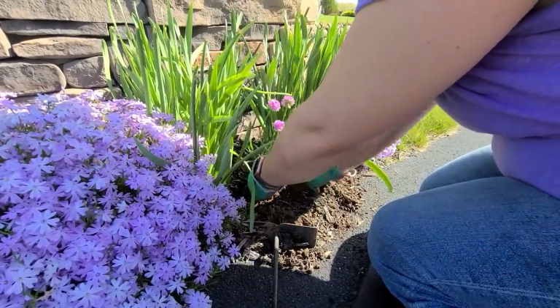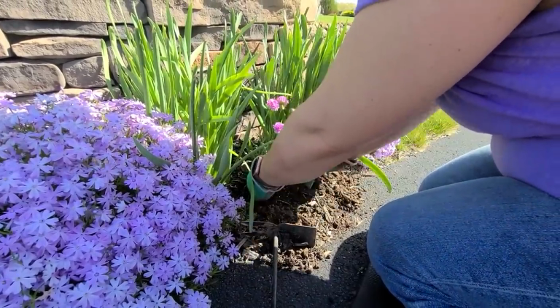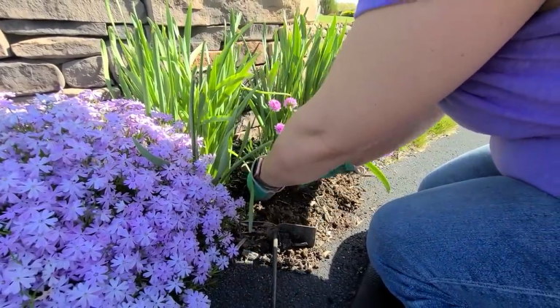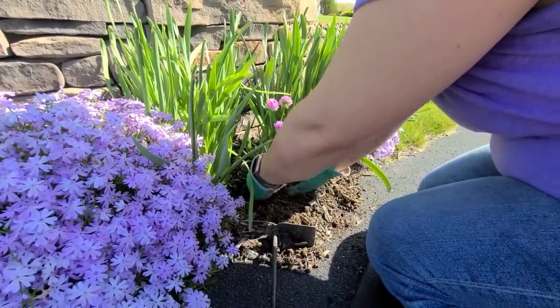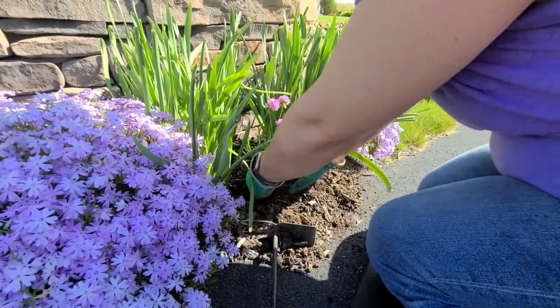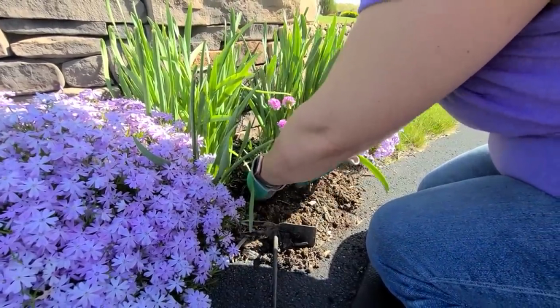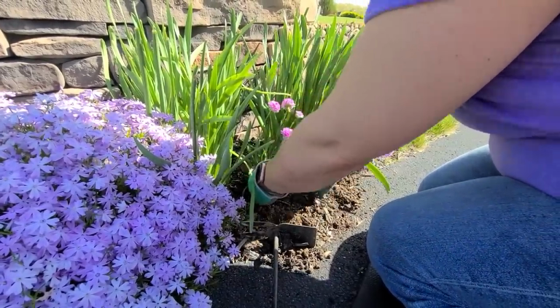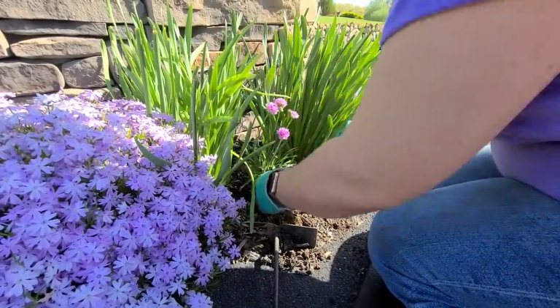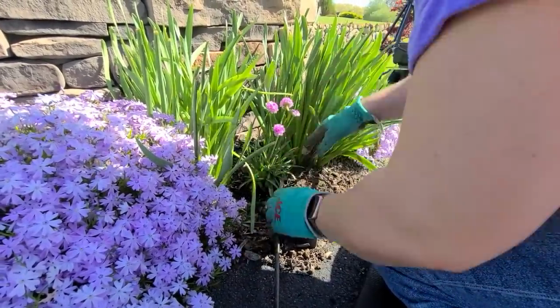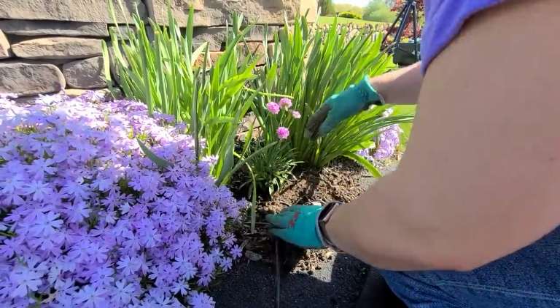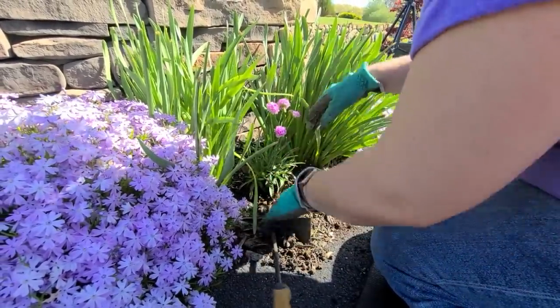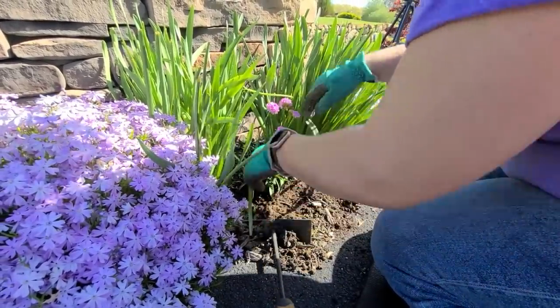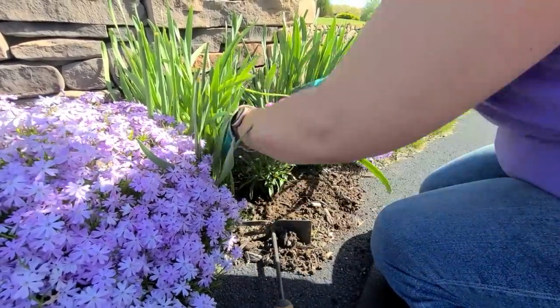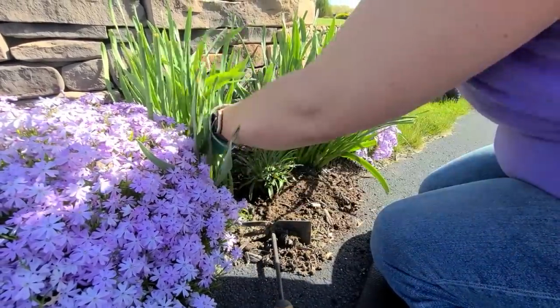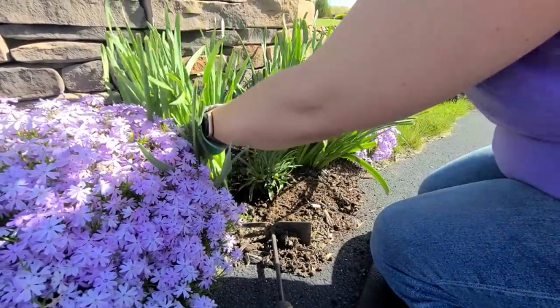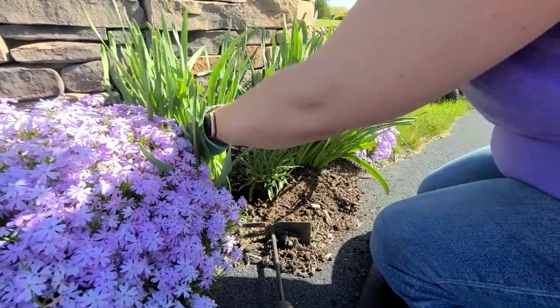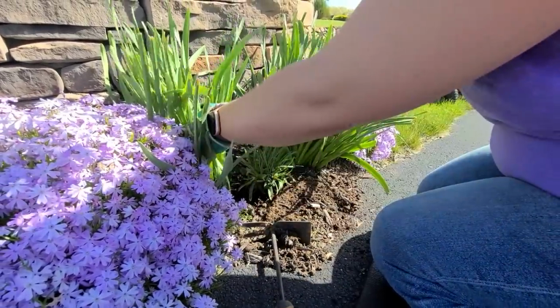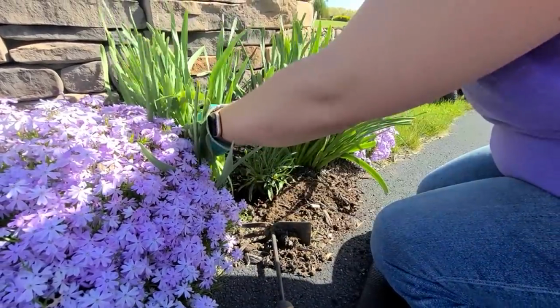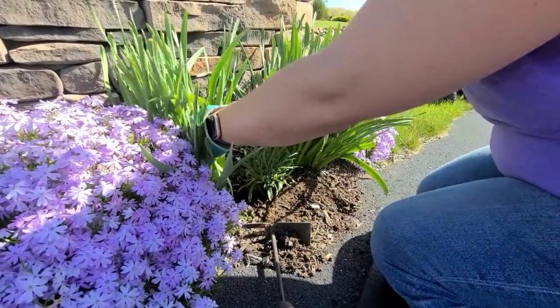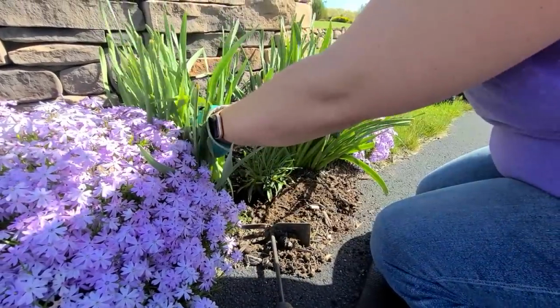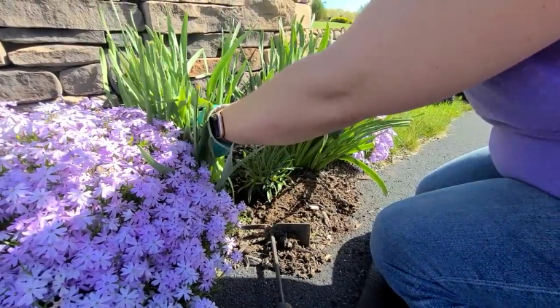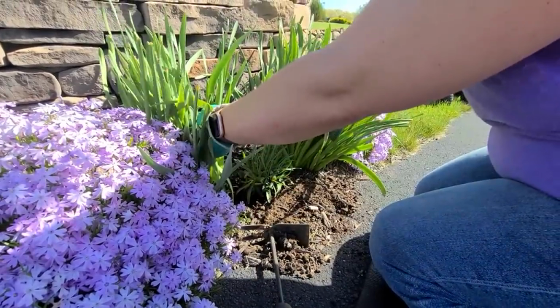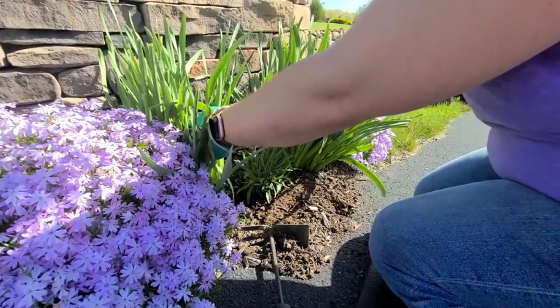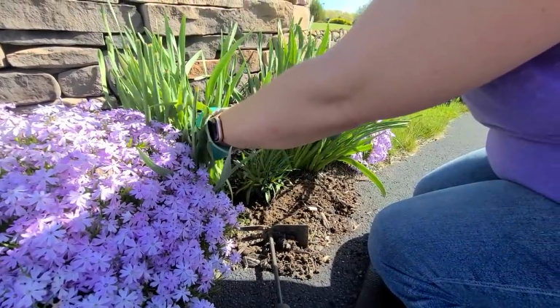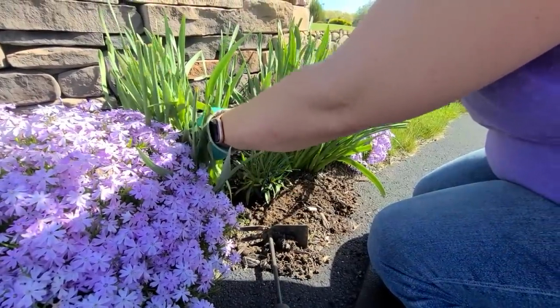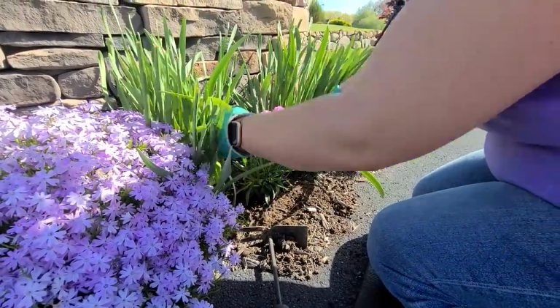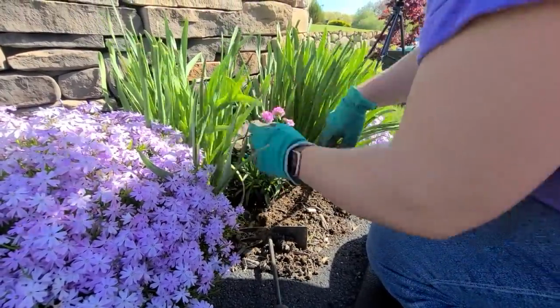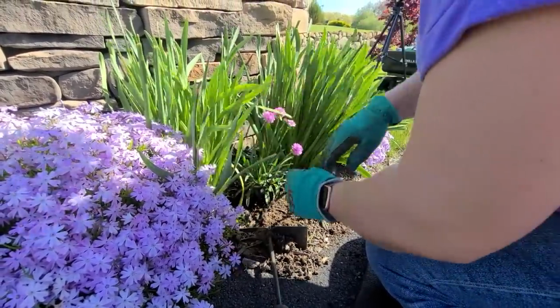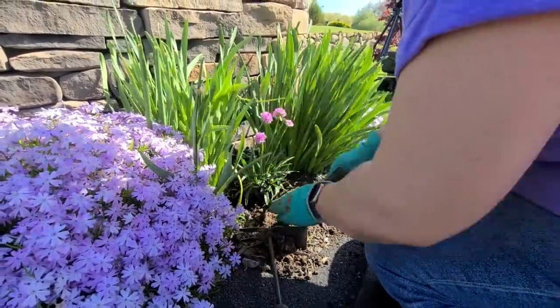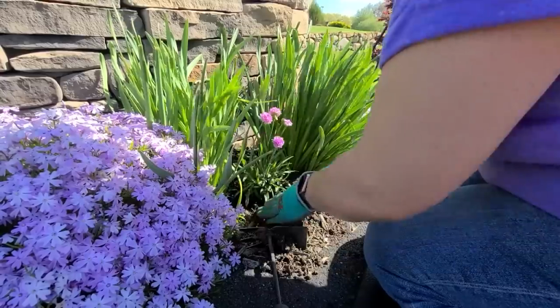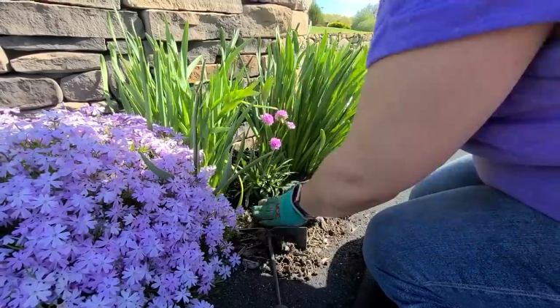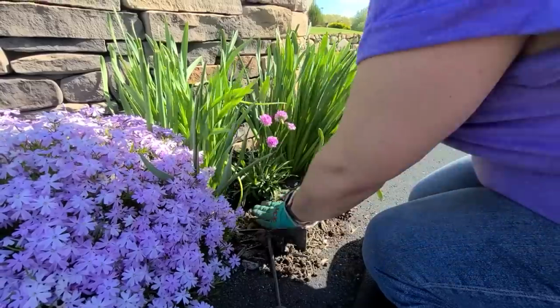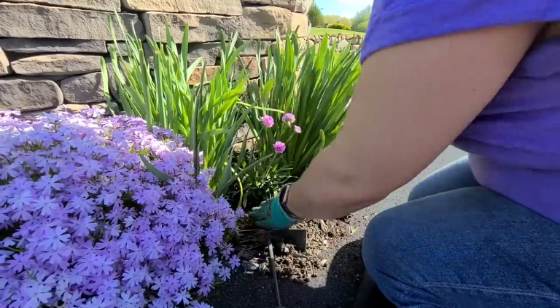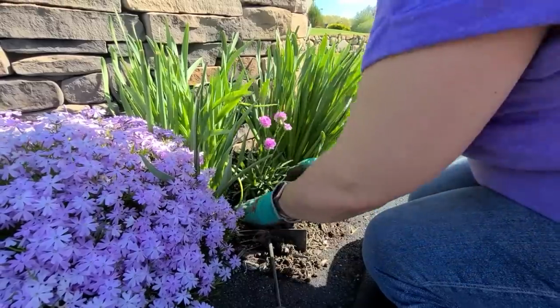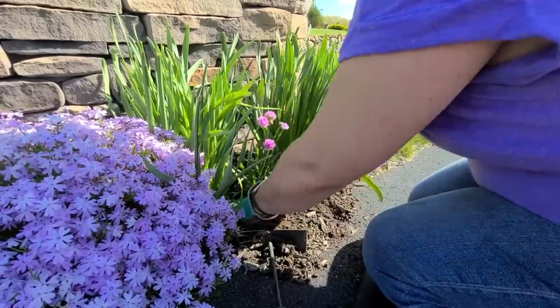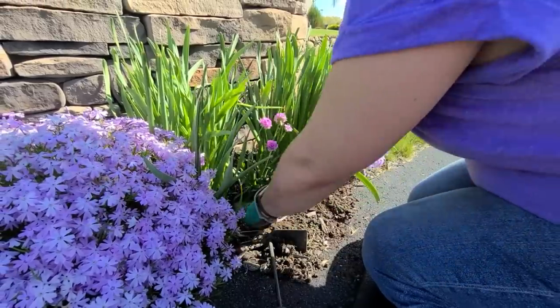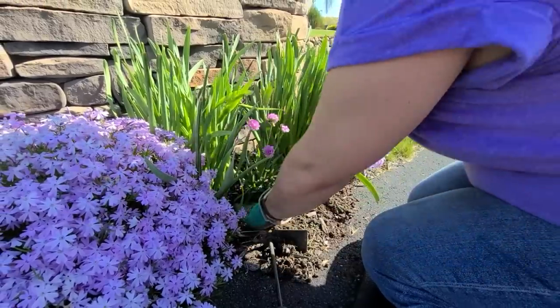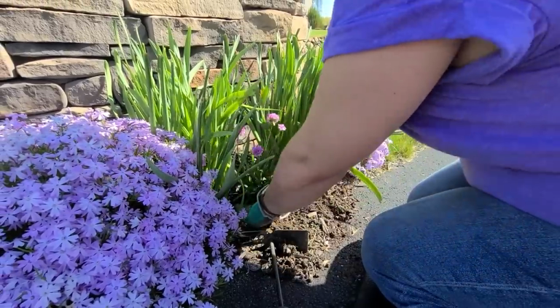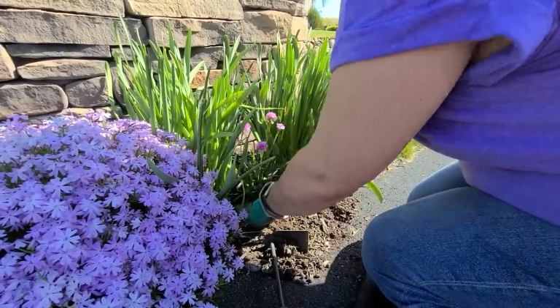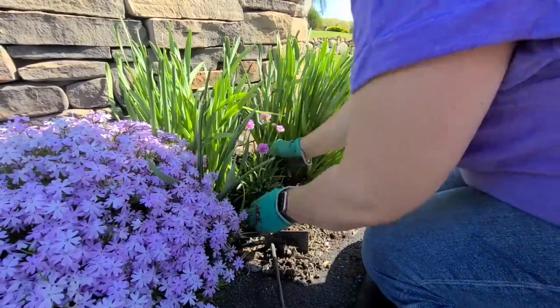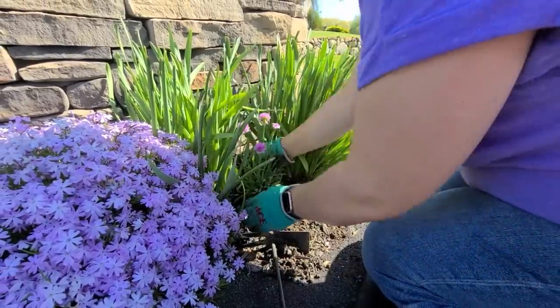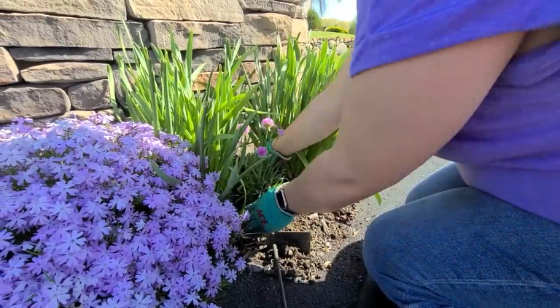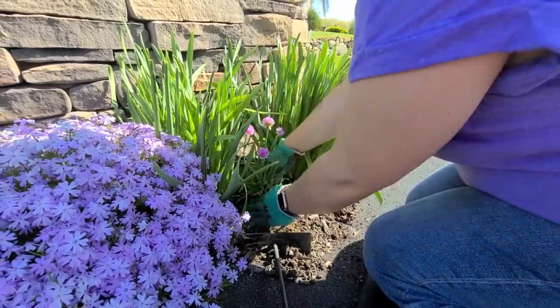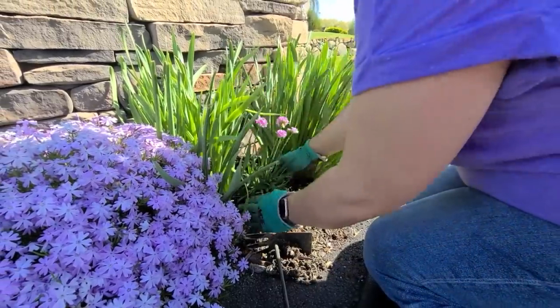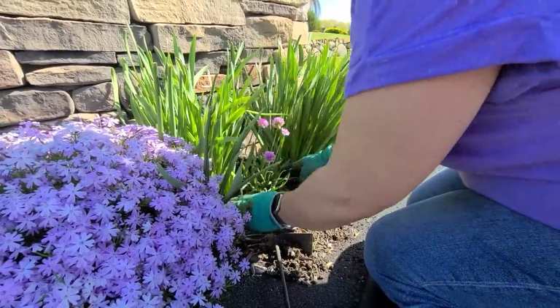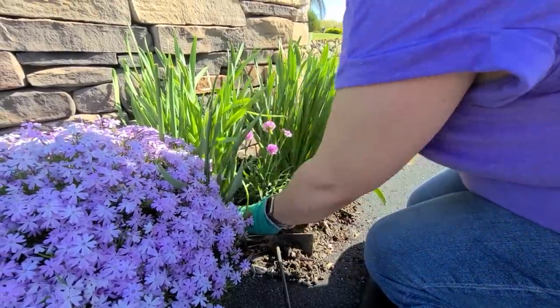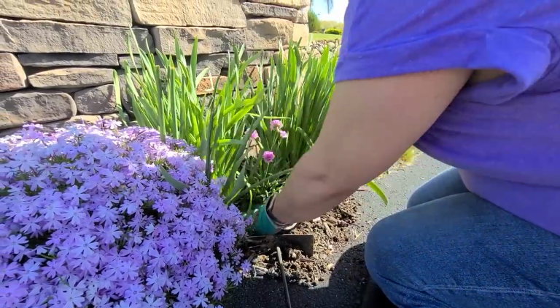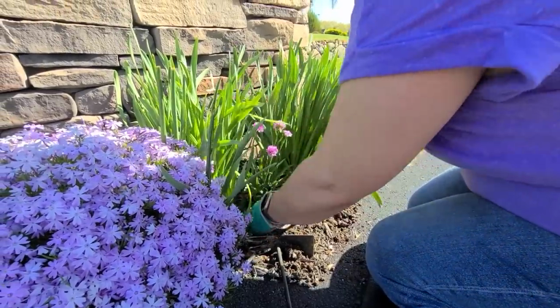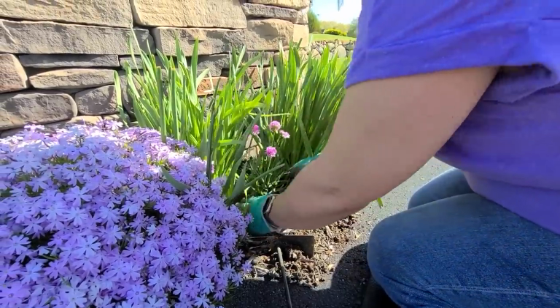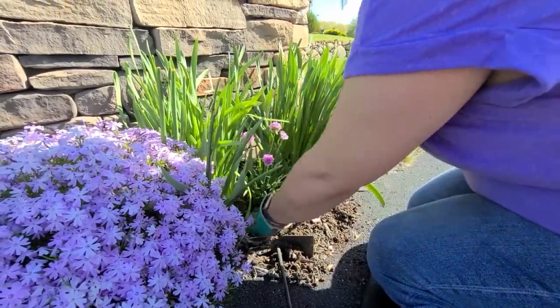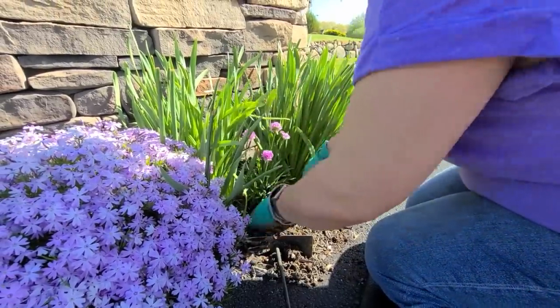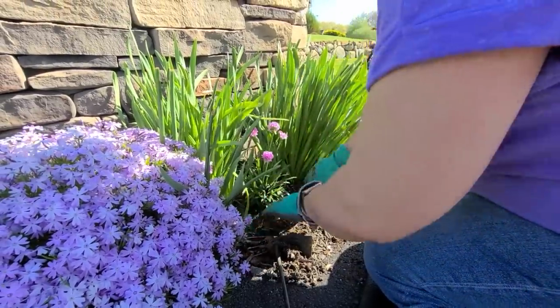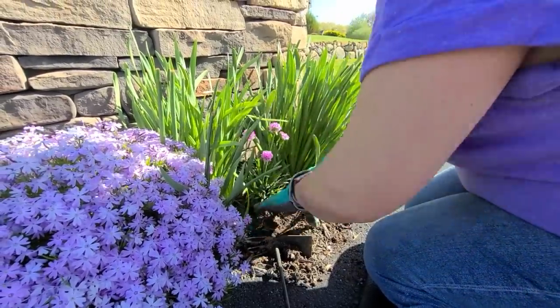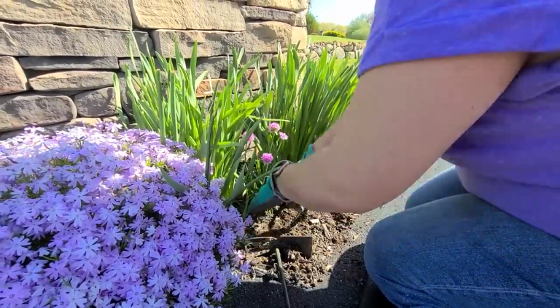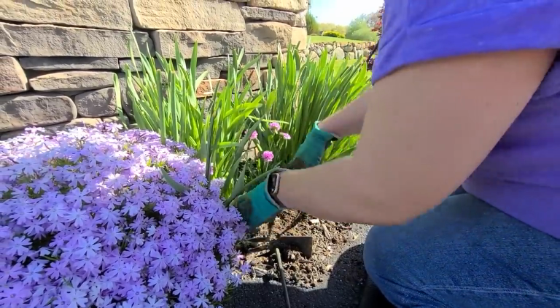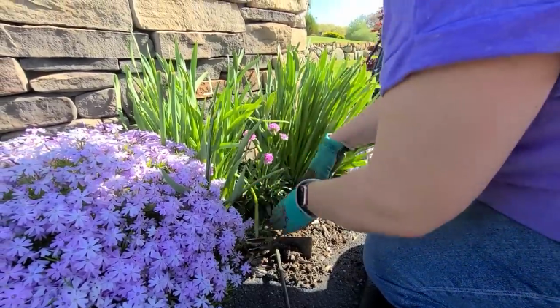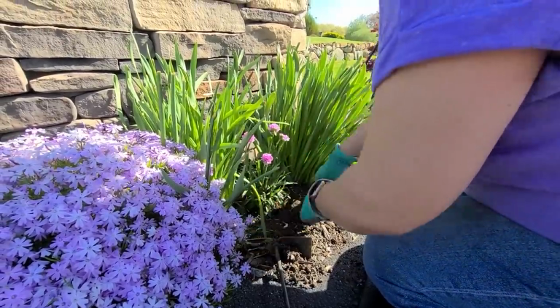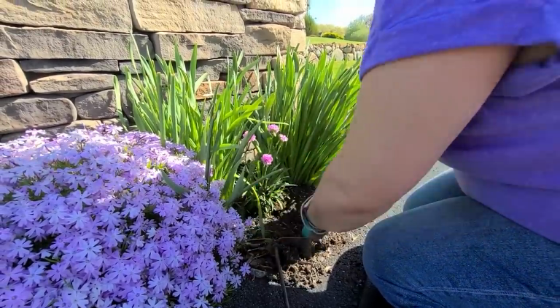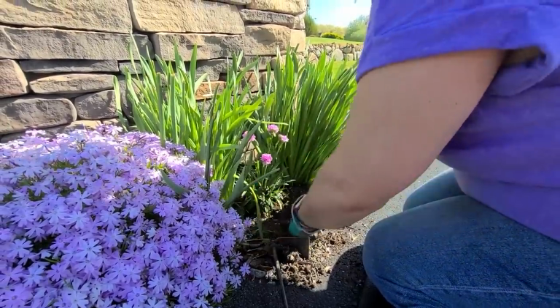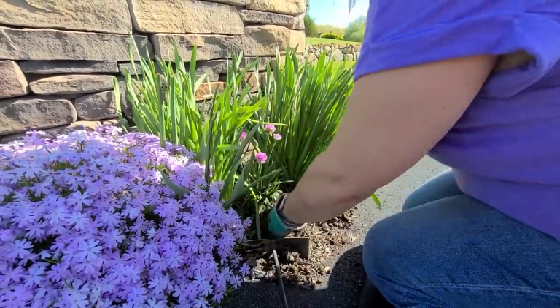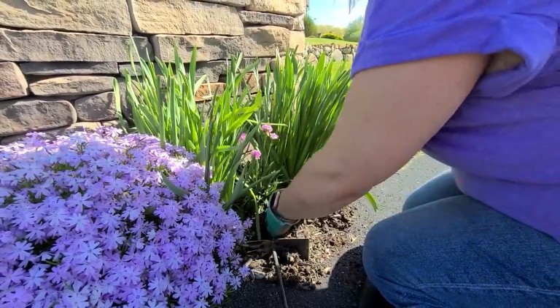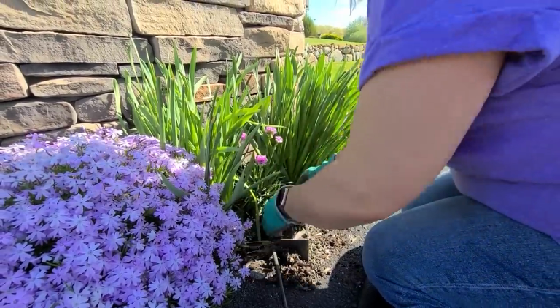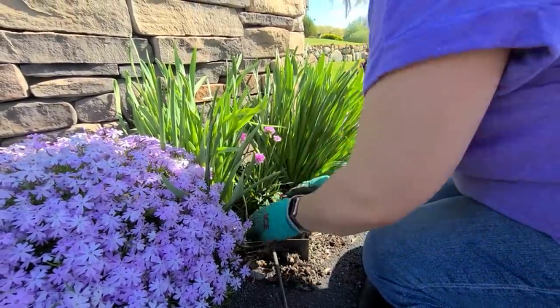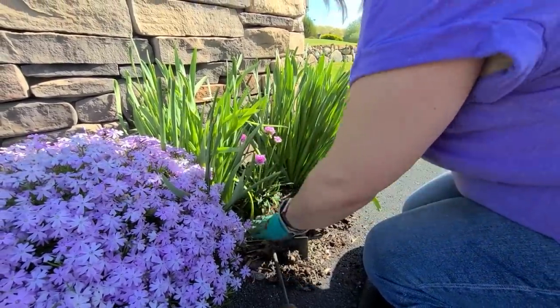Just remember that this daffodil foliage is not going to be here in a couple of weeks — right now it is, but once it's gone the sea thrift will fill out the space.